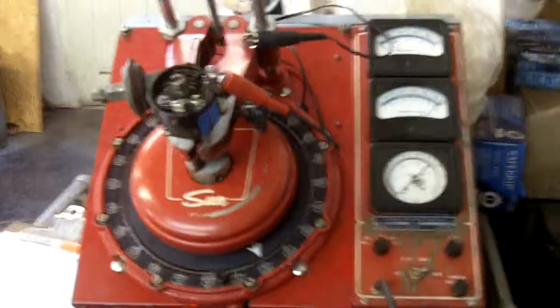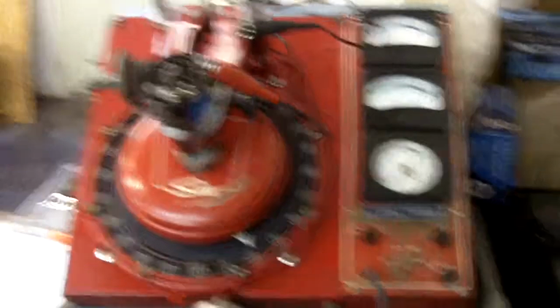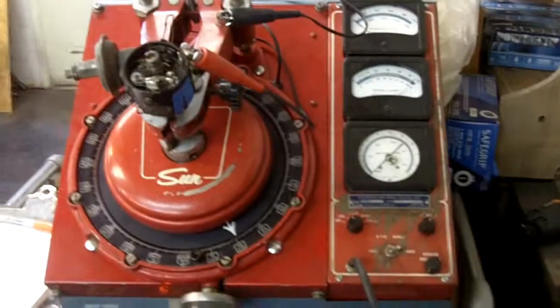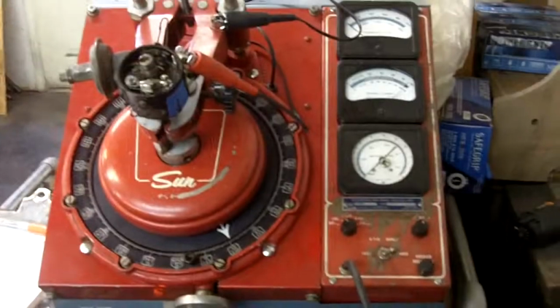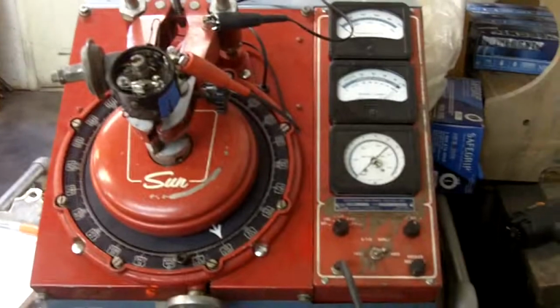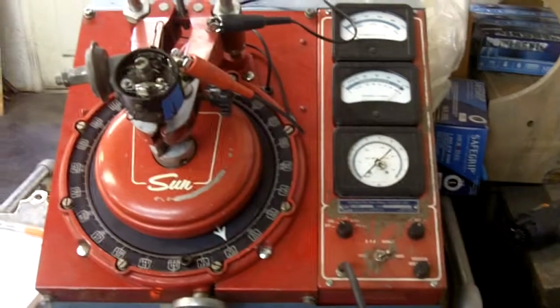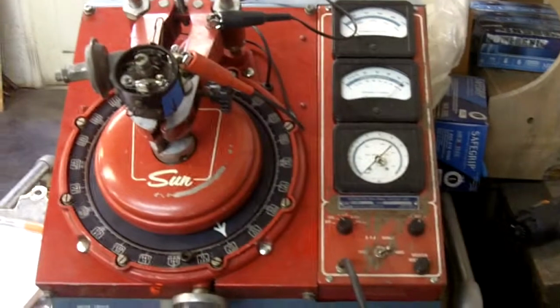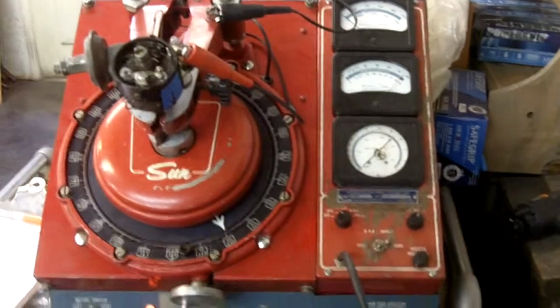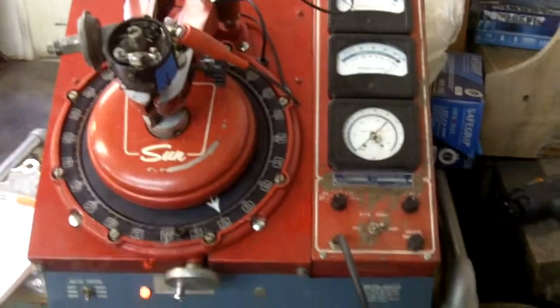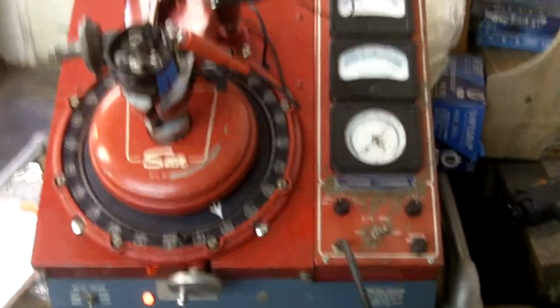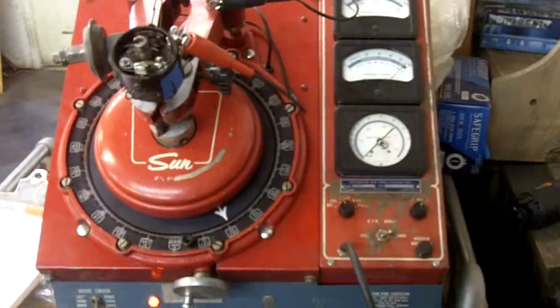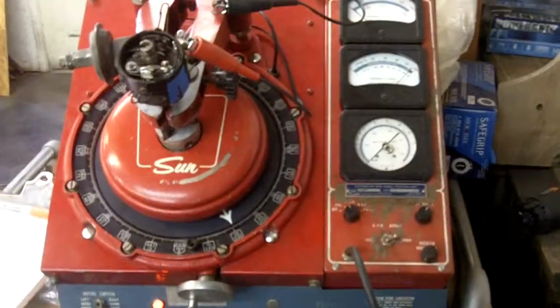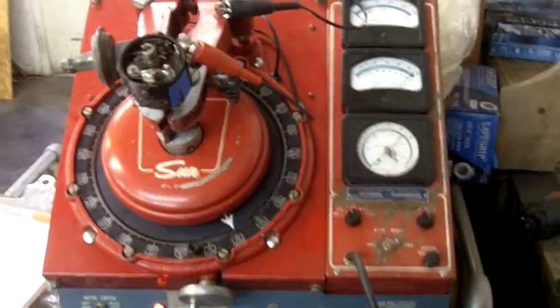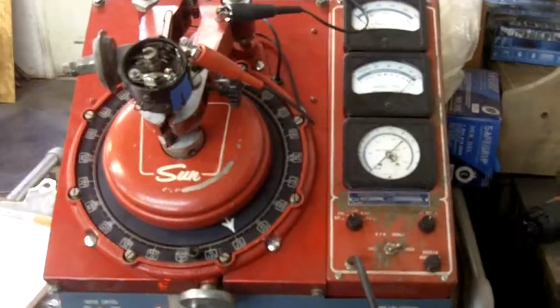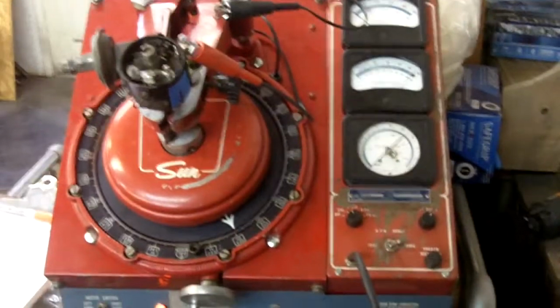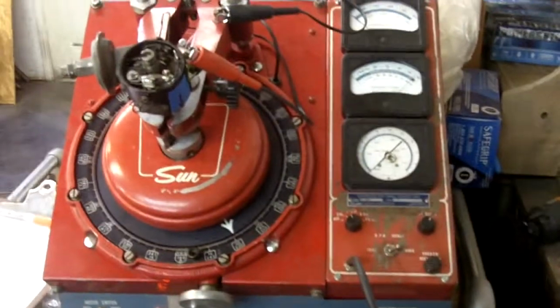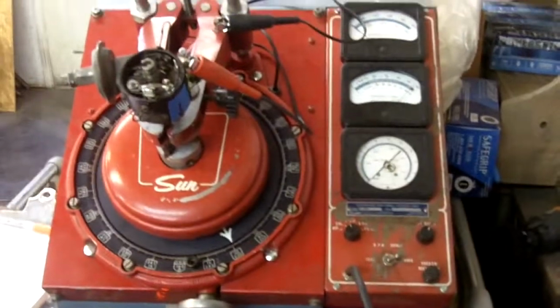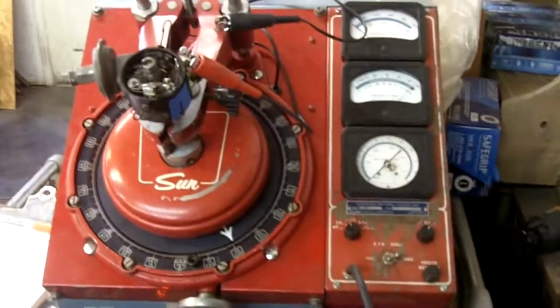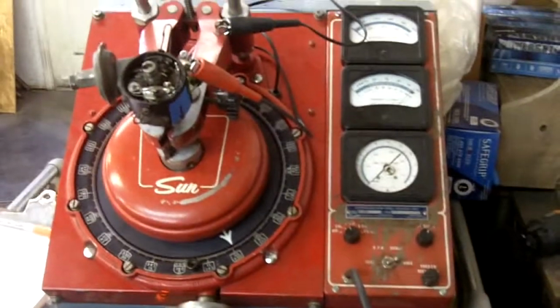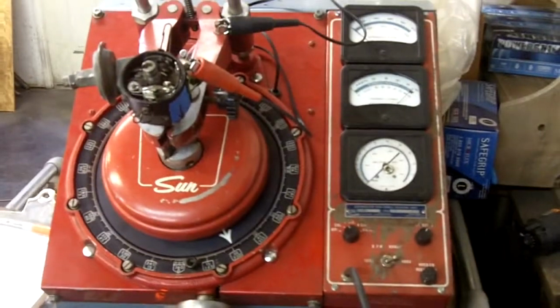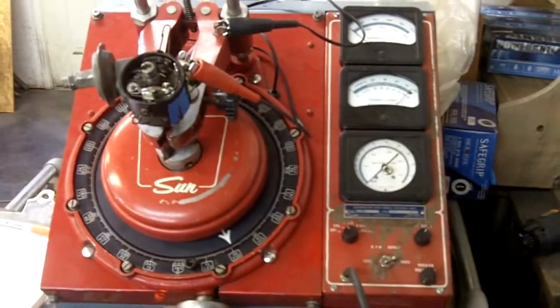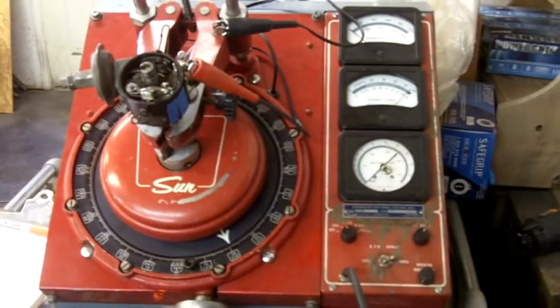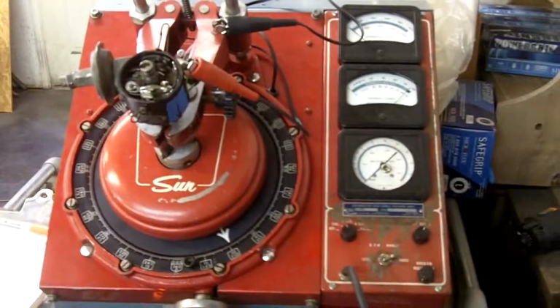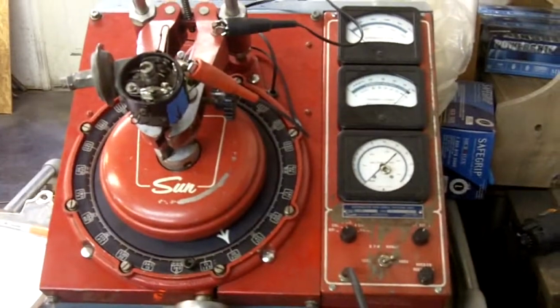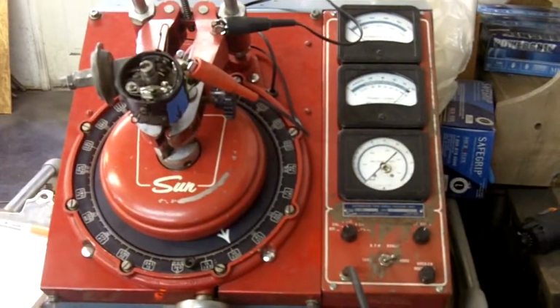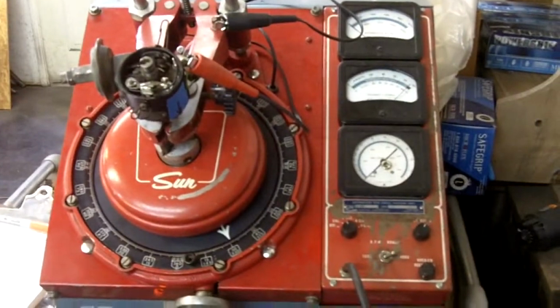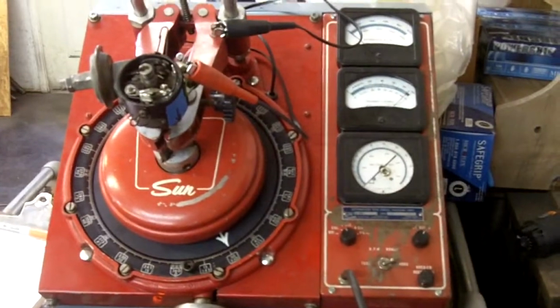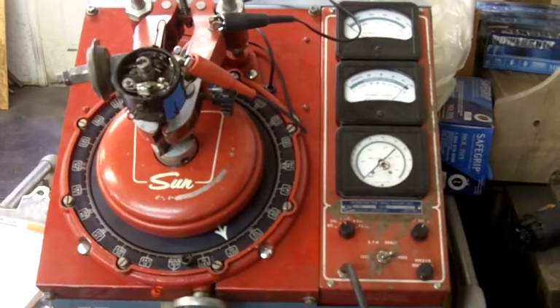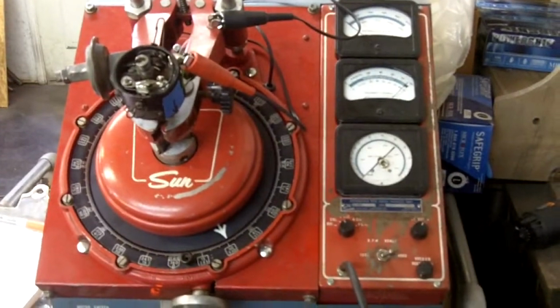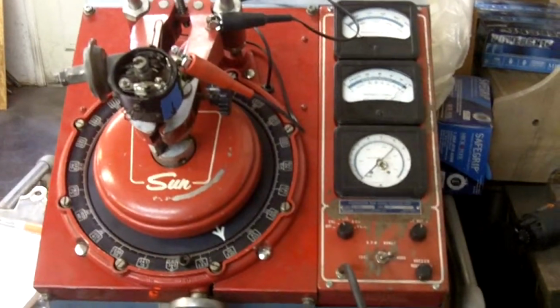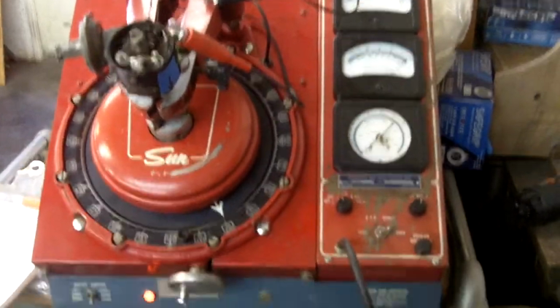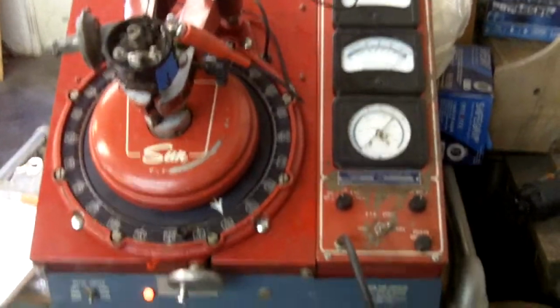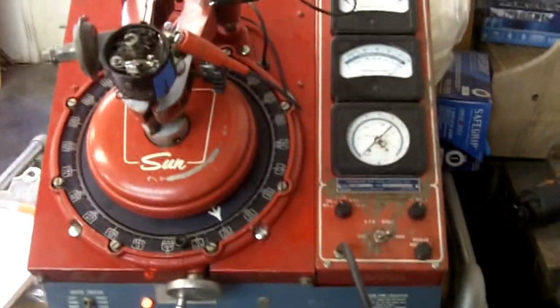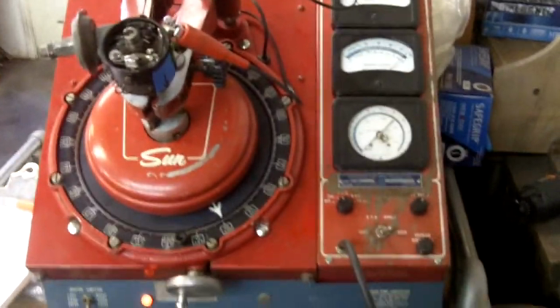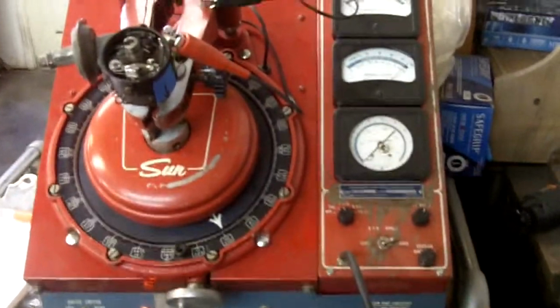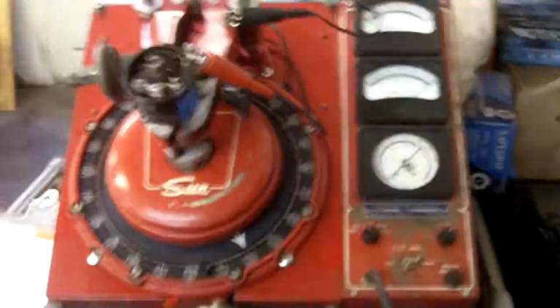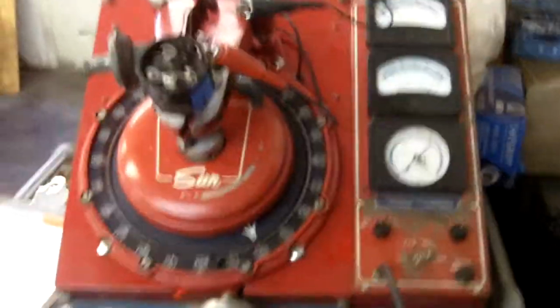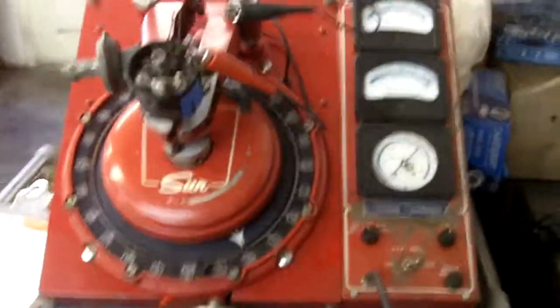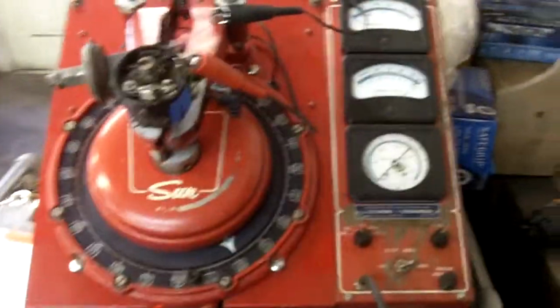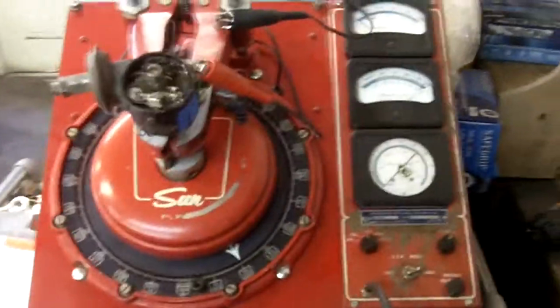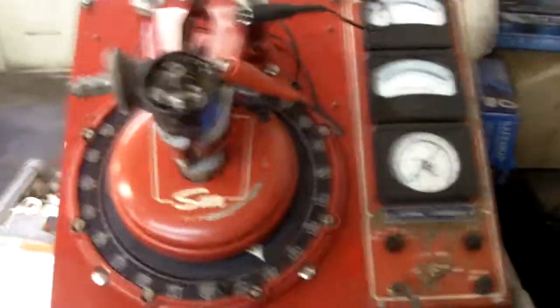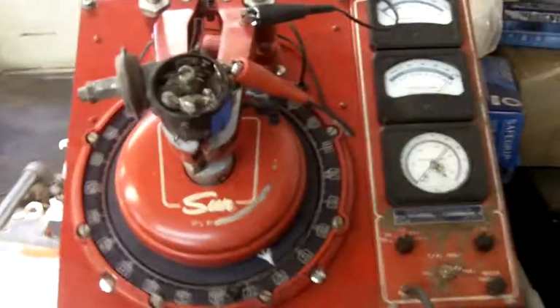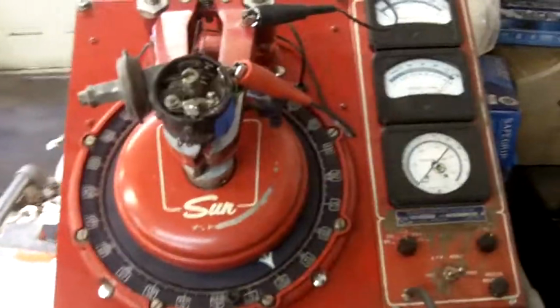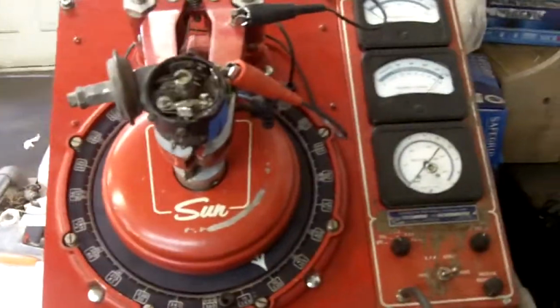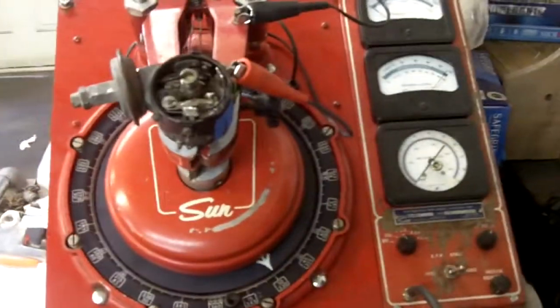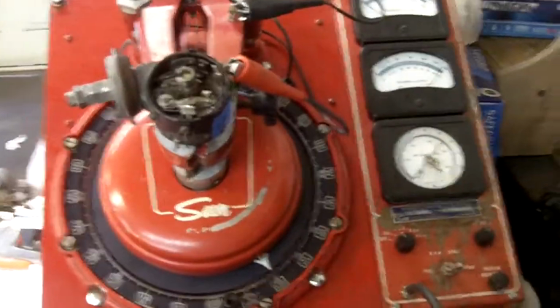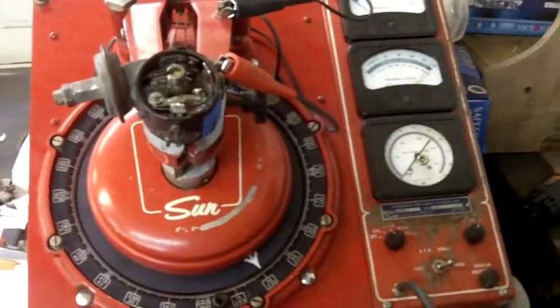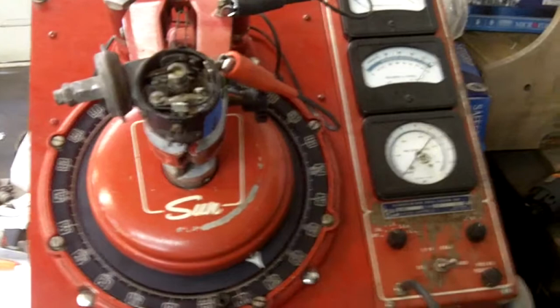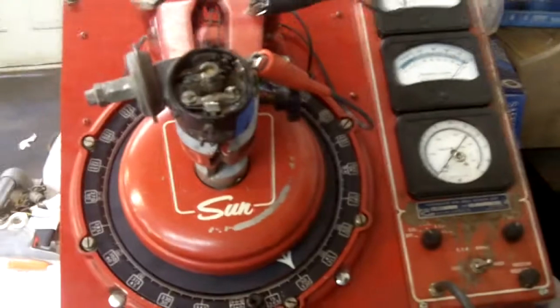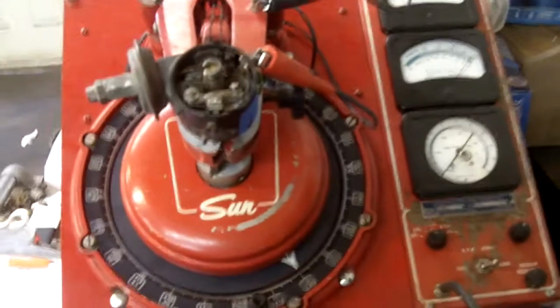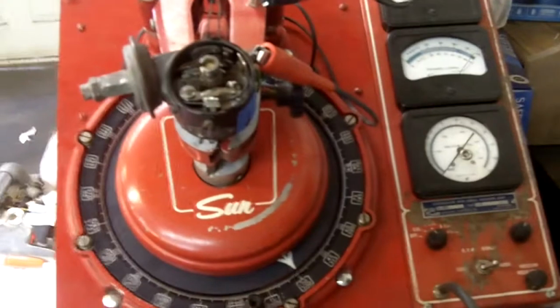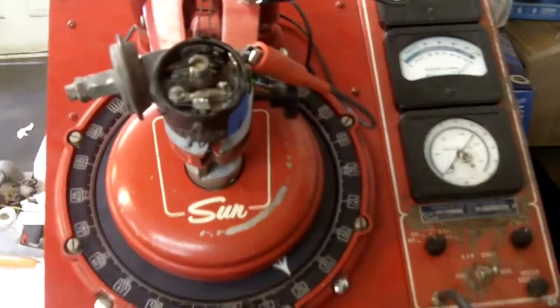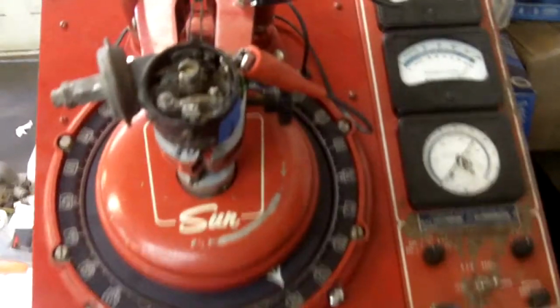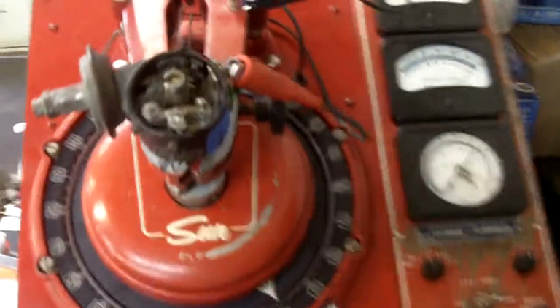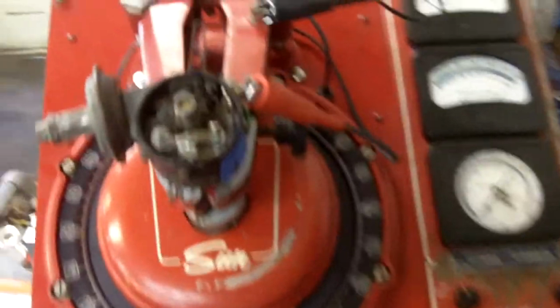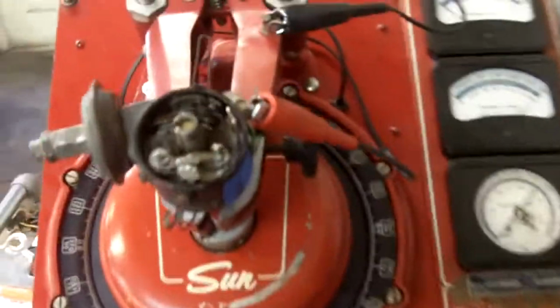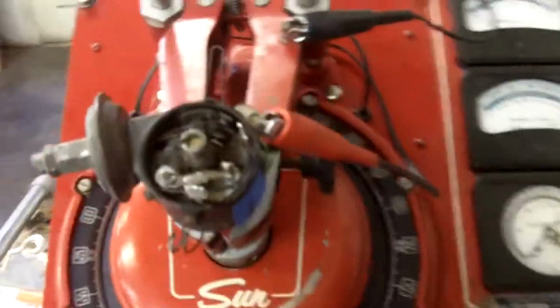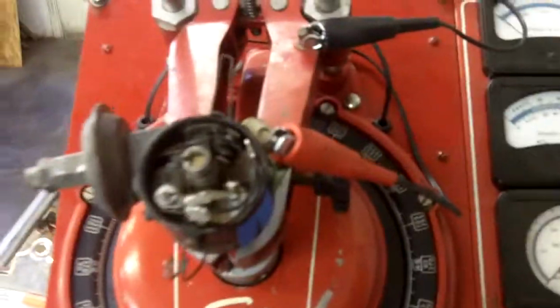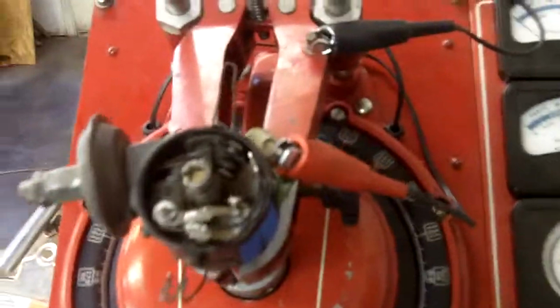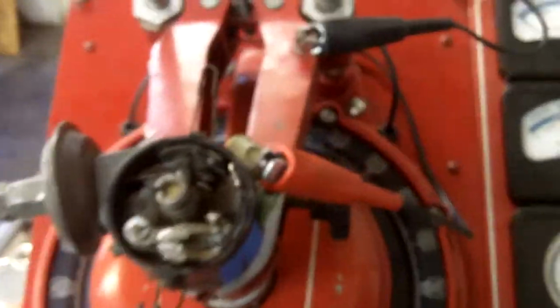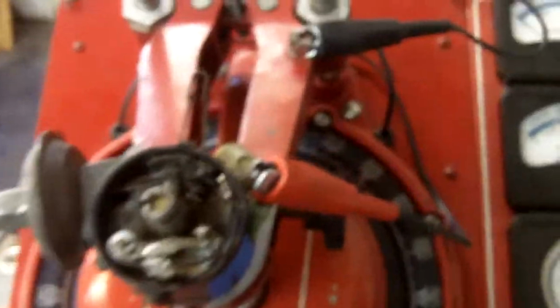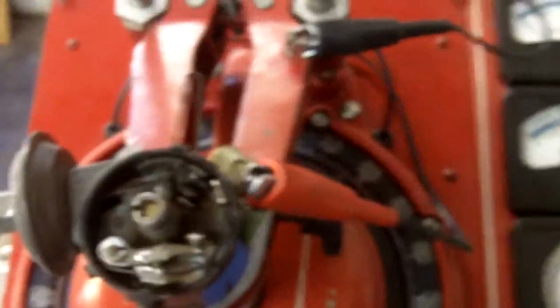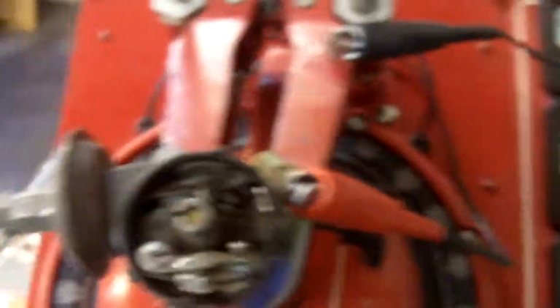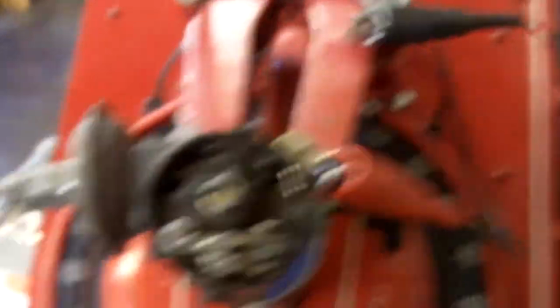Hello, Bob. This is your distributor of your 220. We're going to start our test on it.